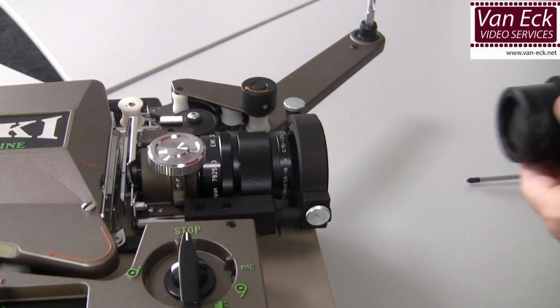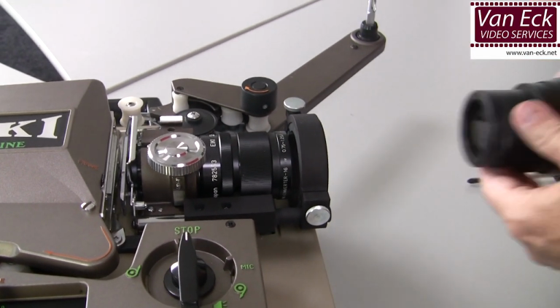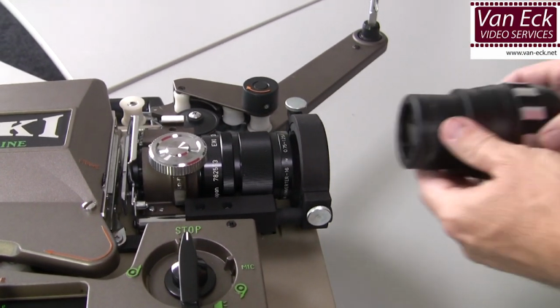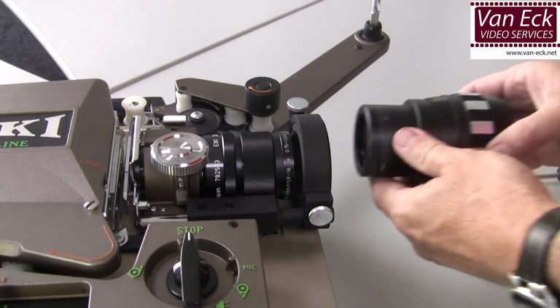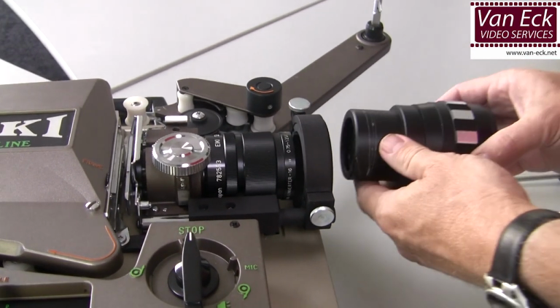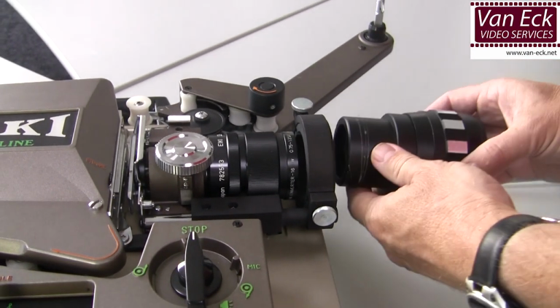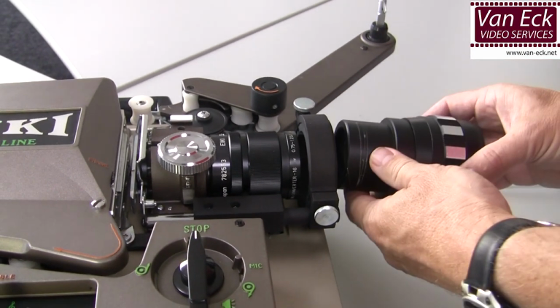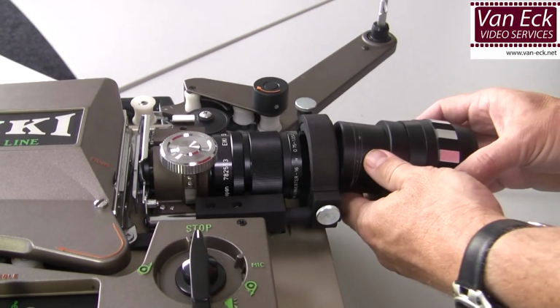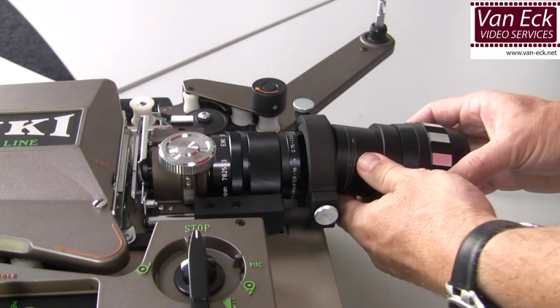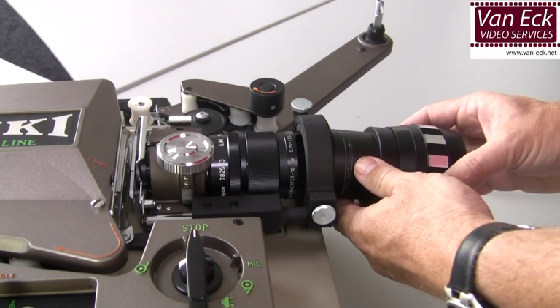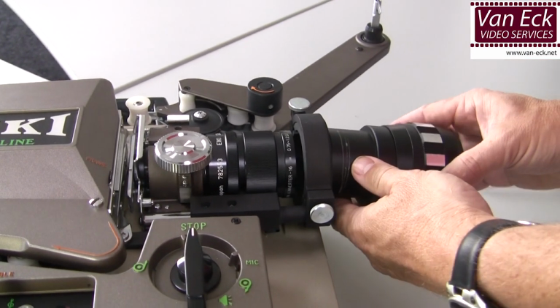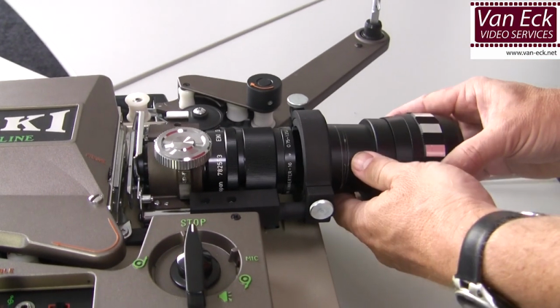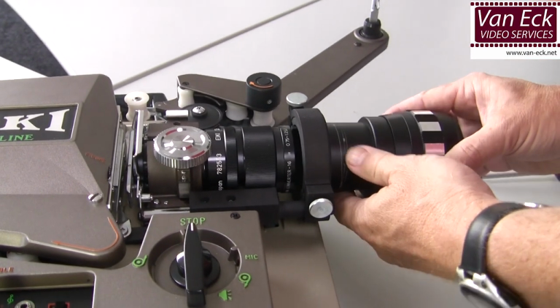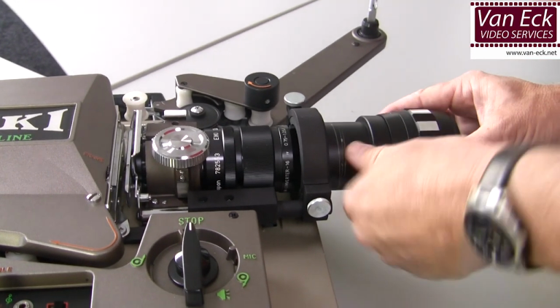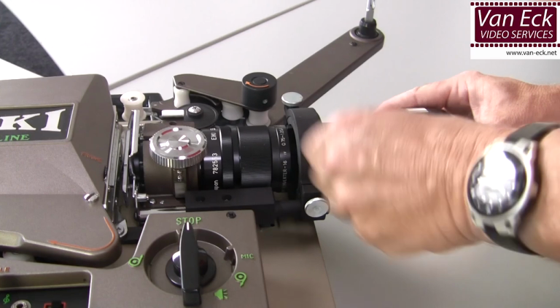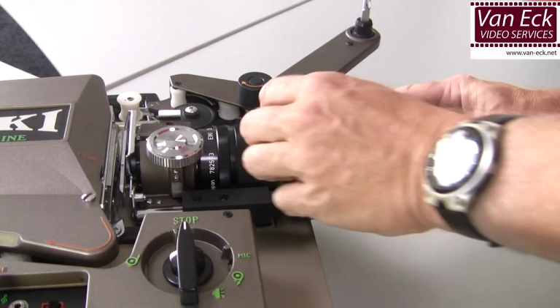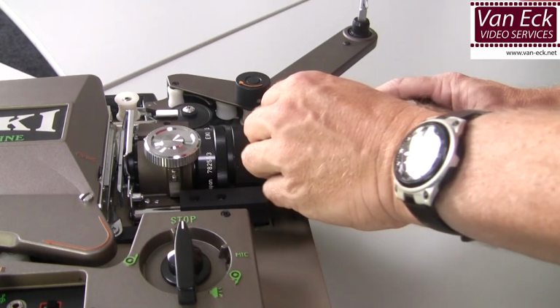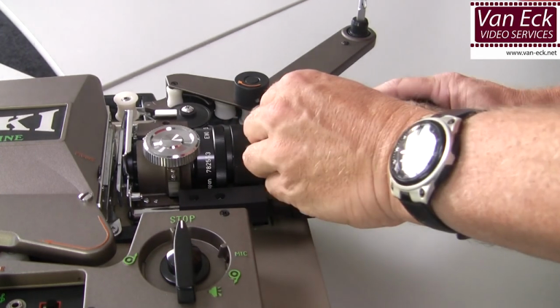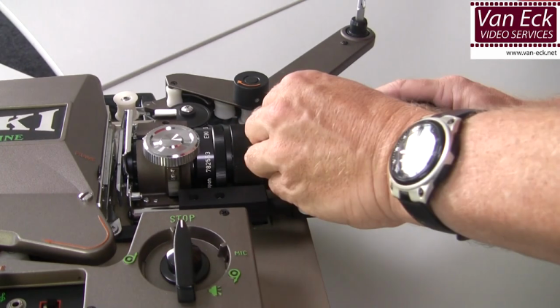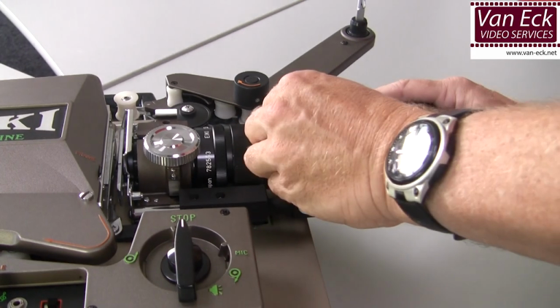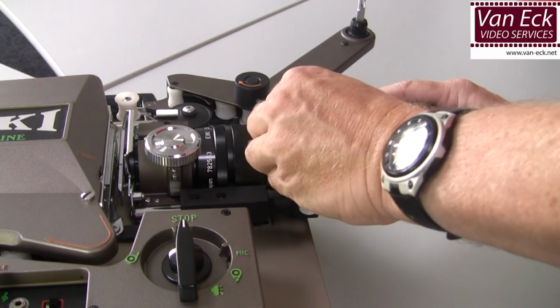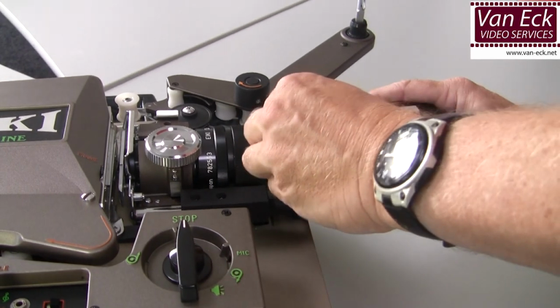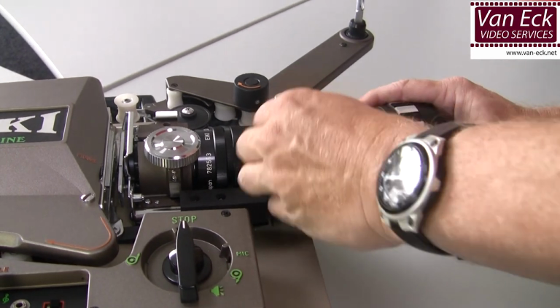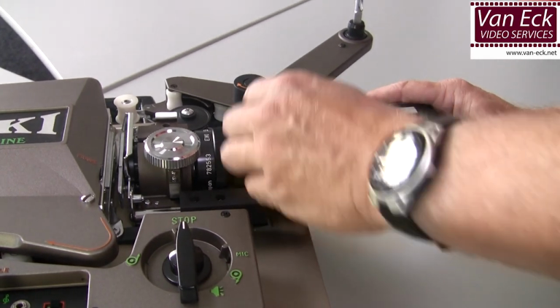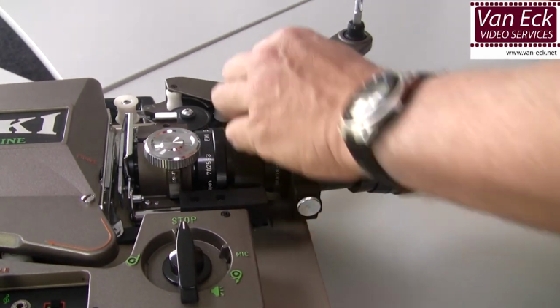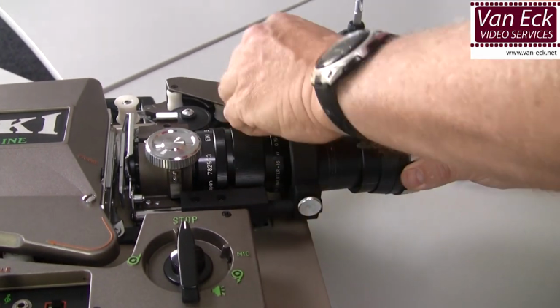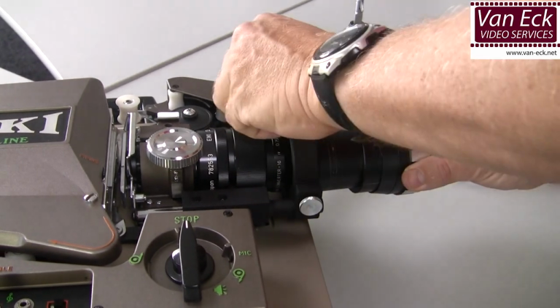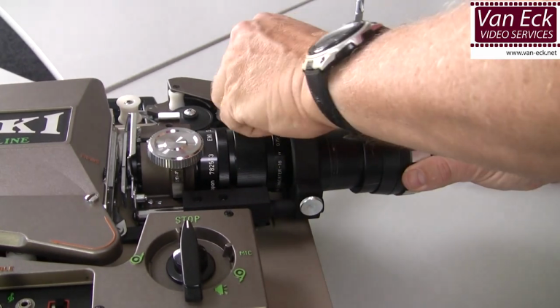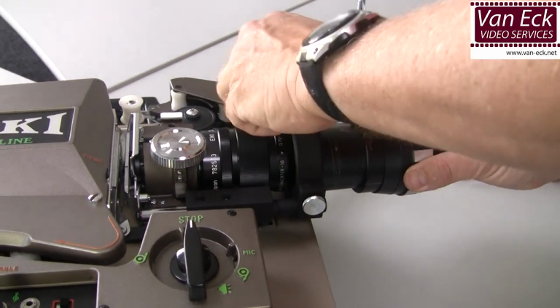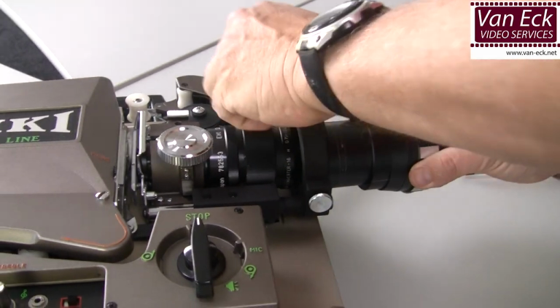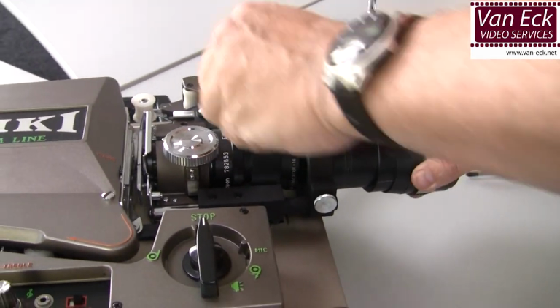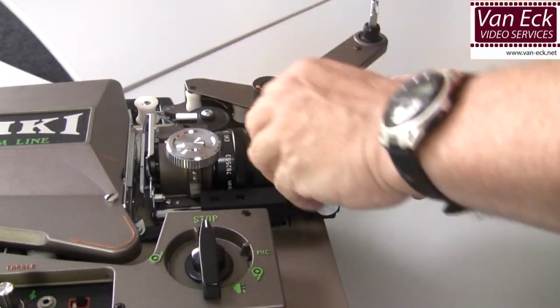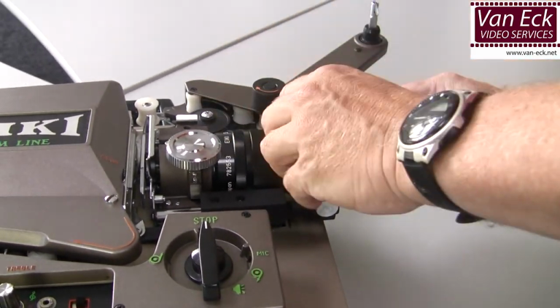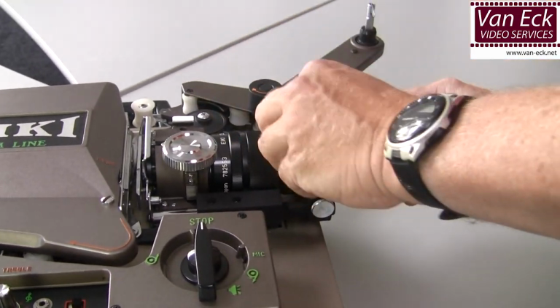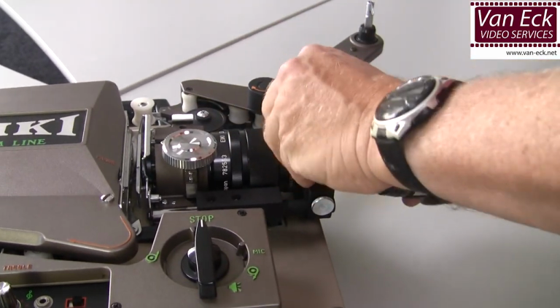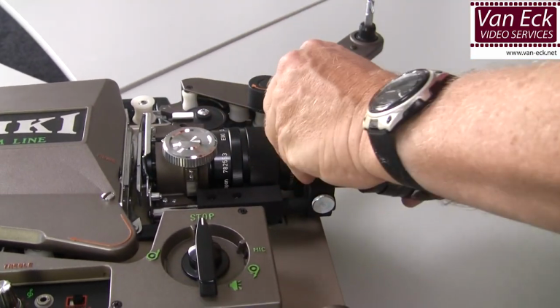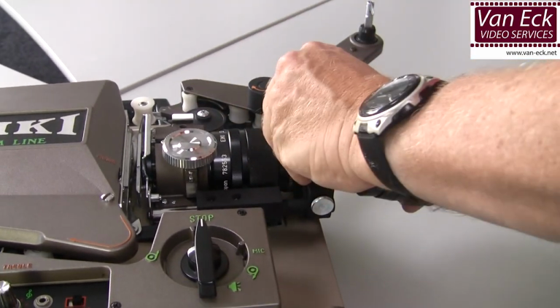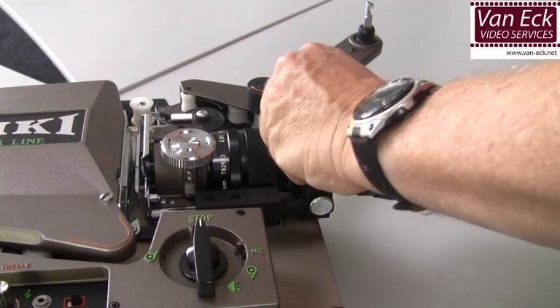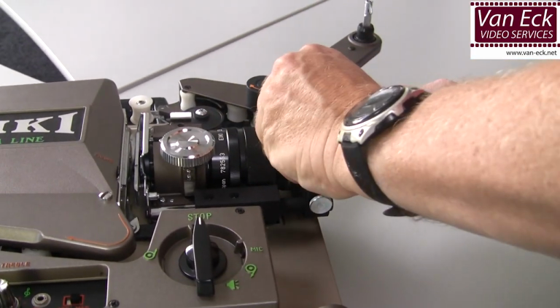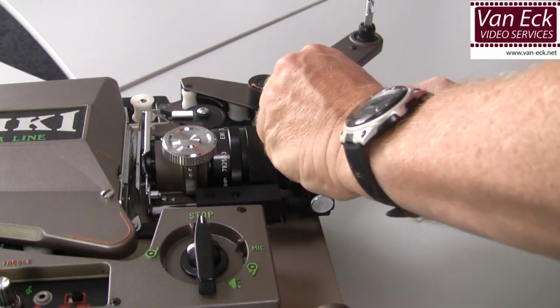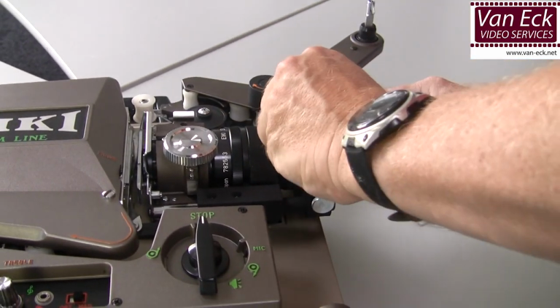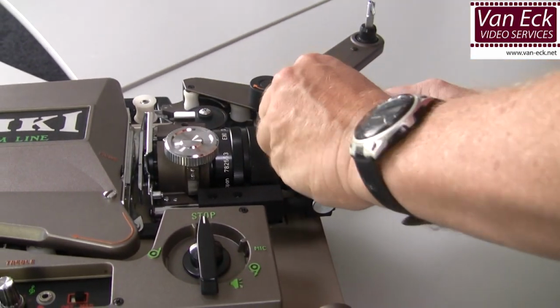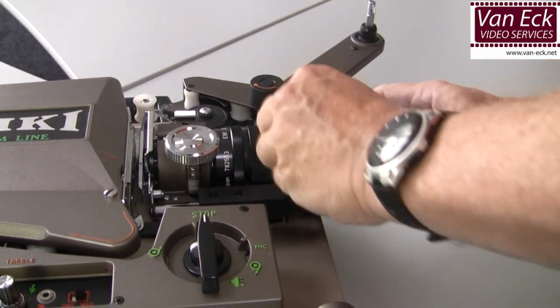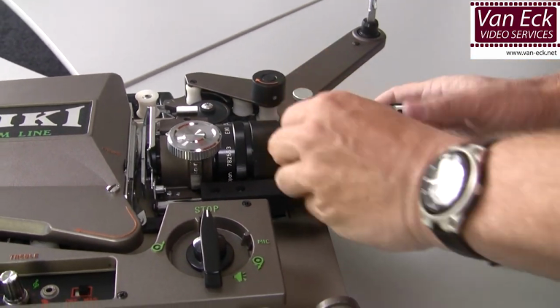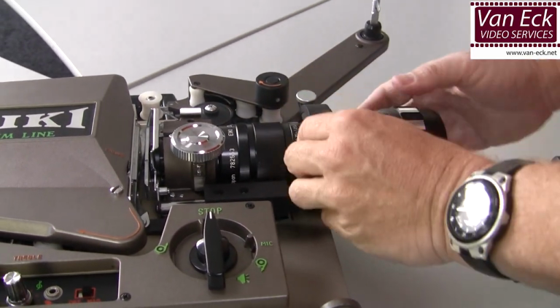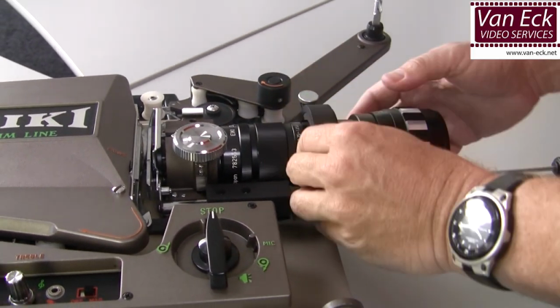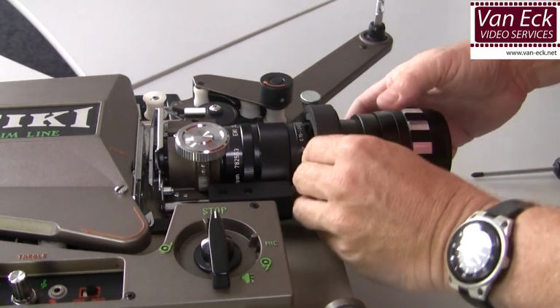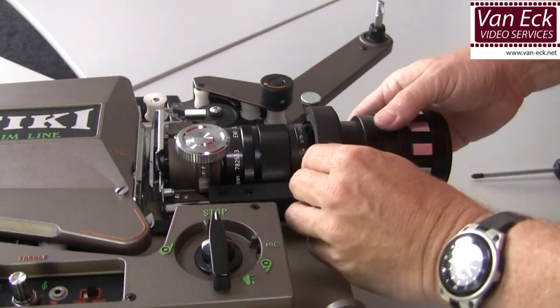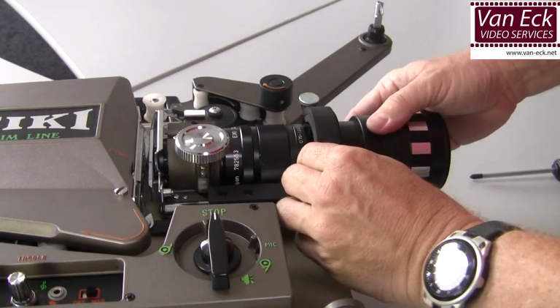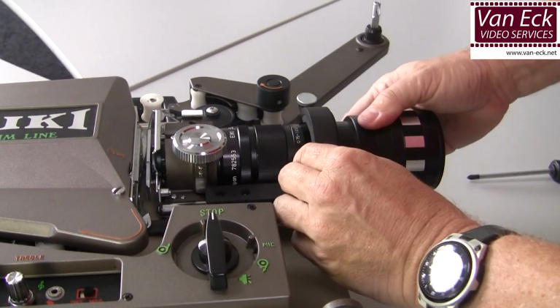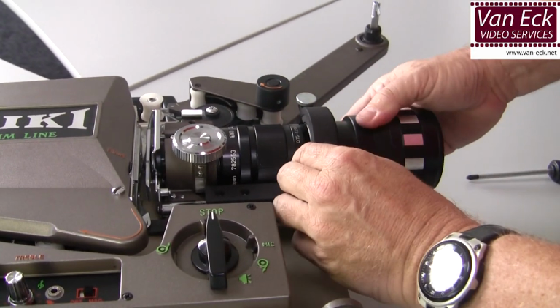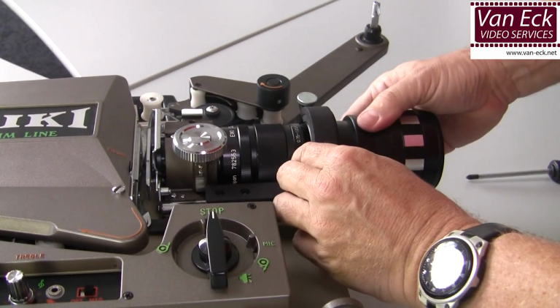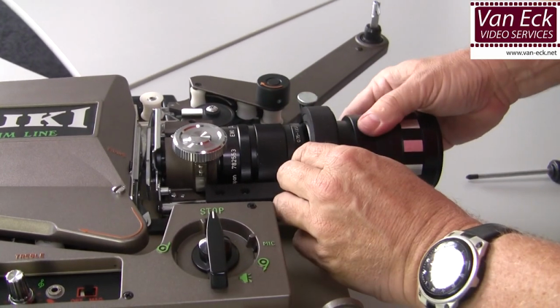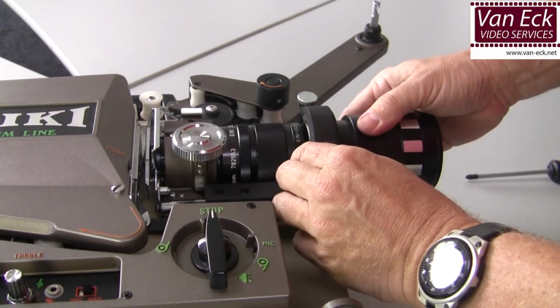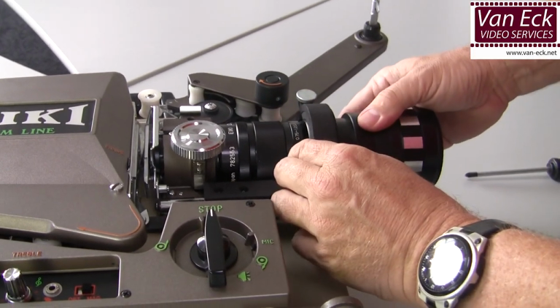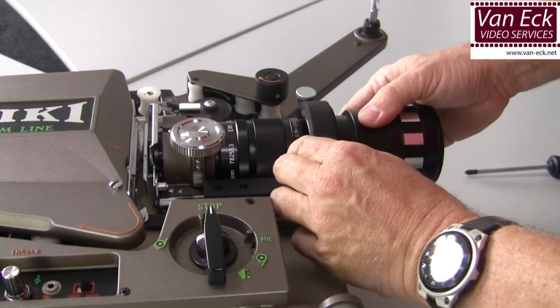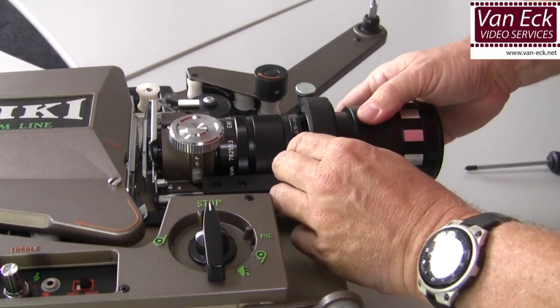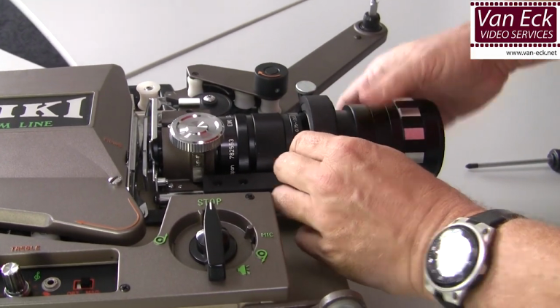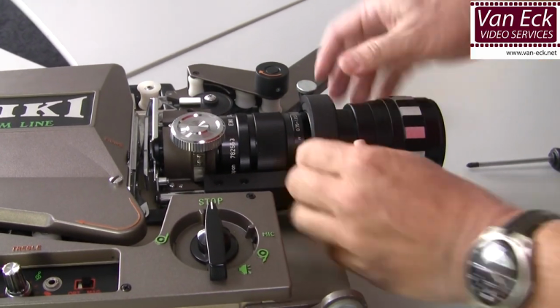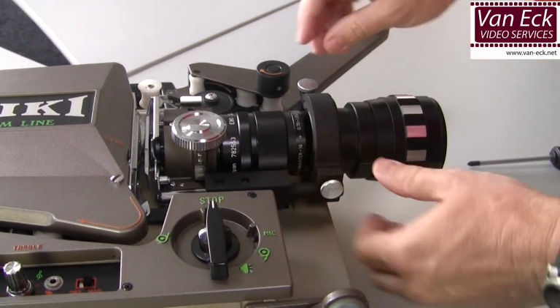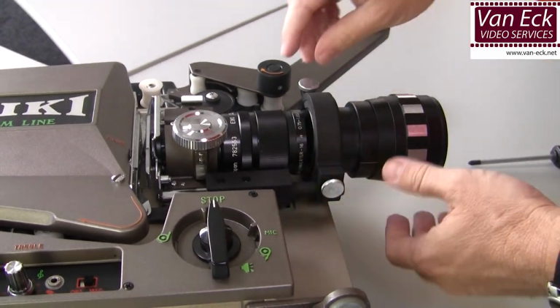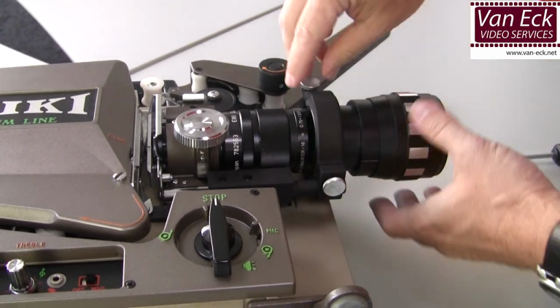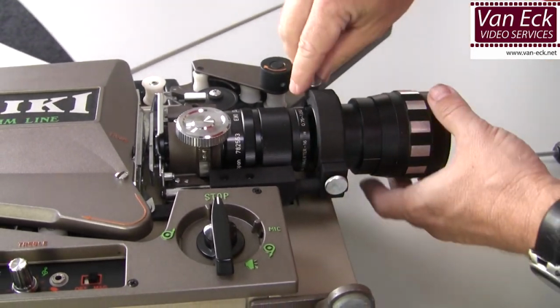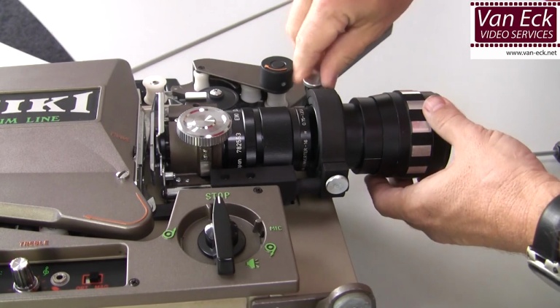I wish you a lot of fun in playing your dear scope films. Good luck!